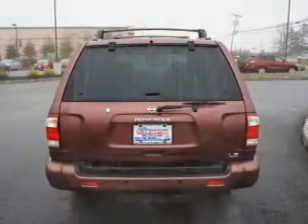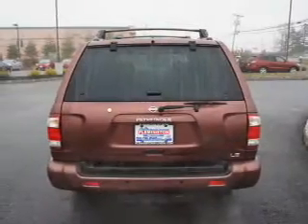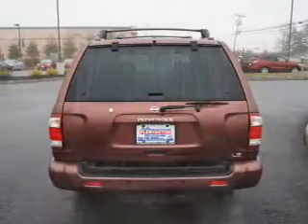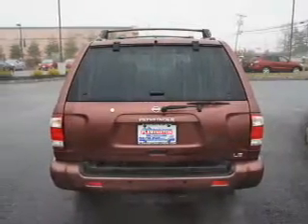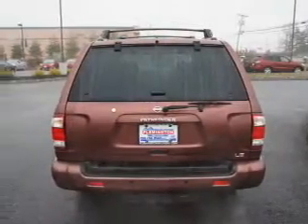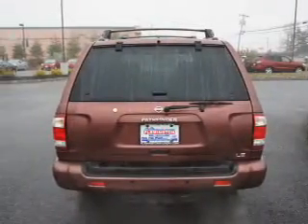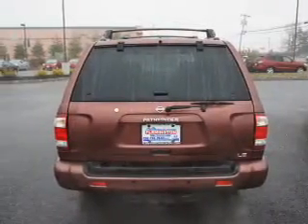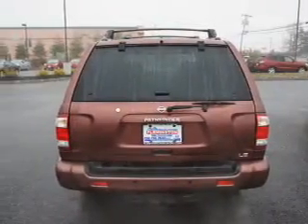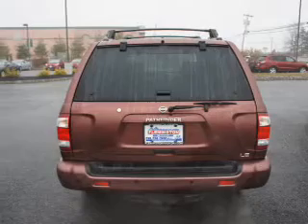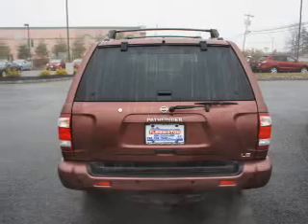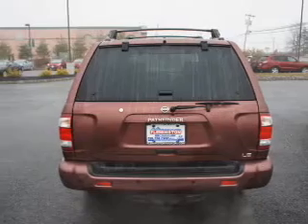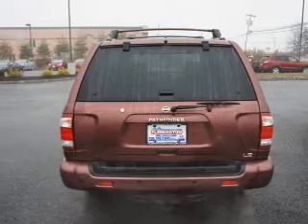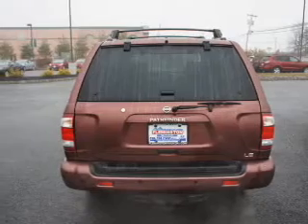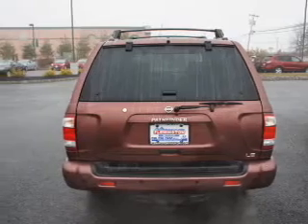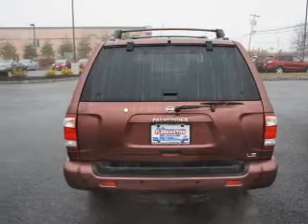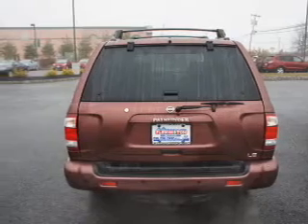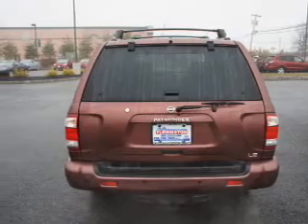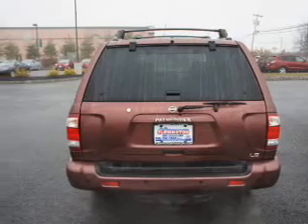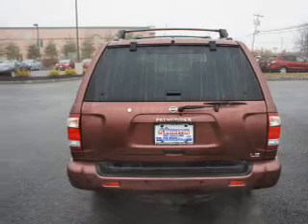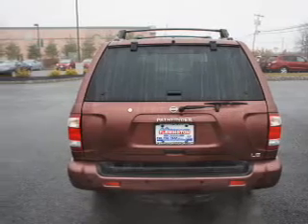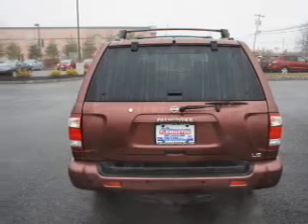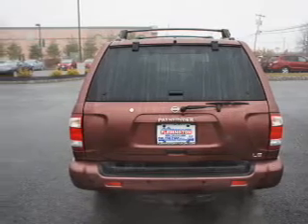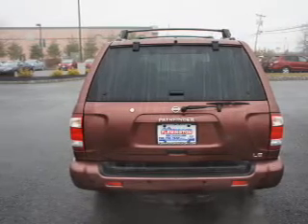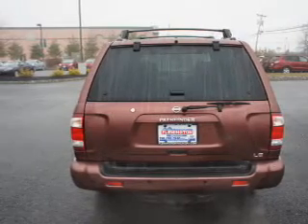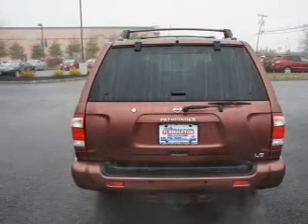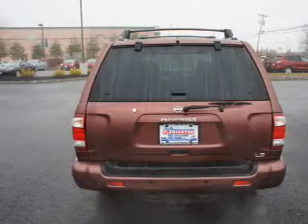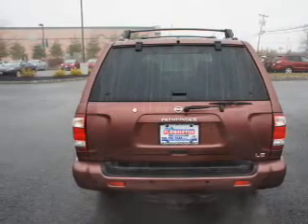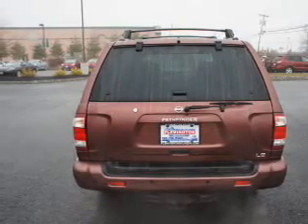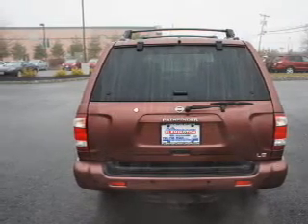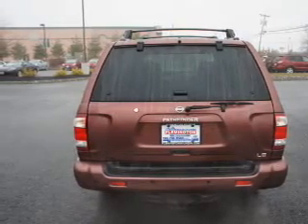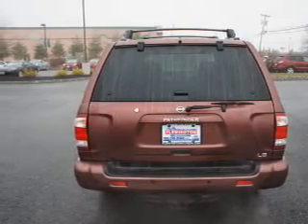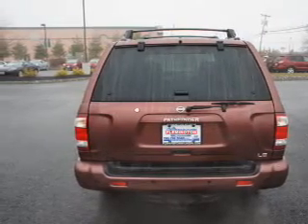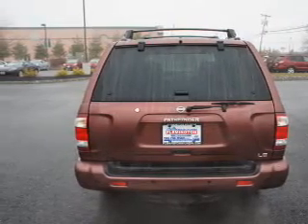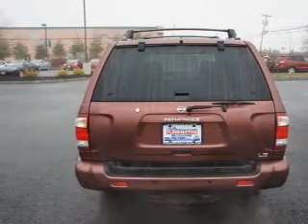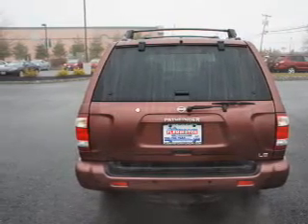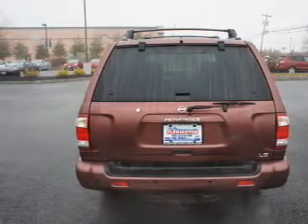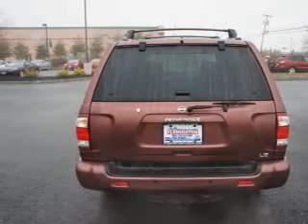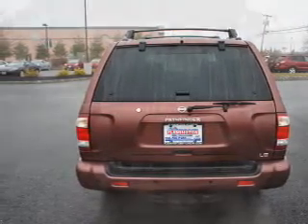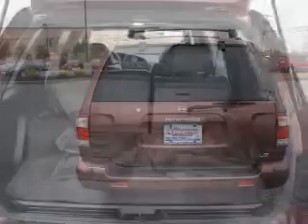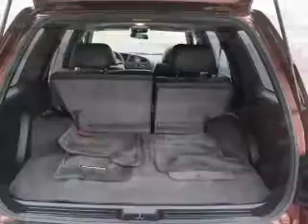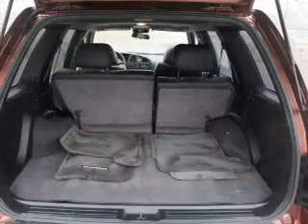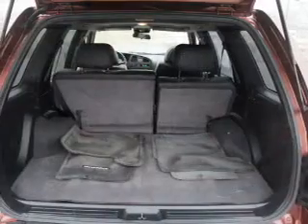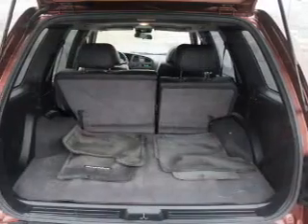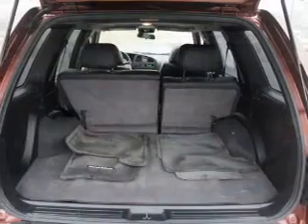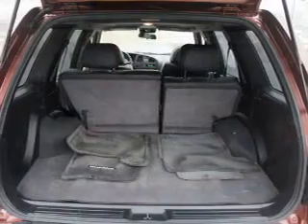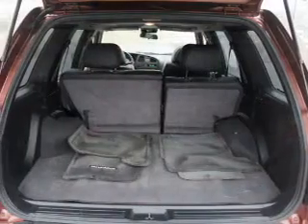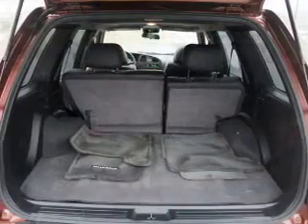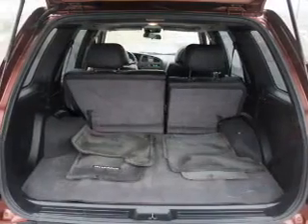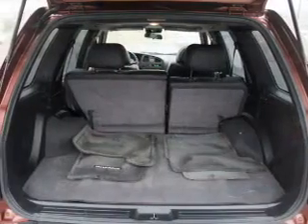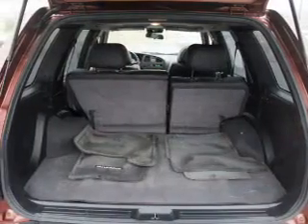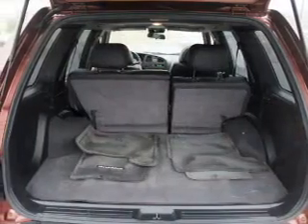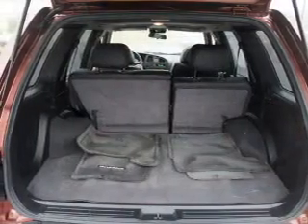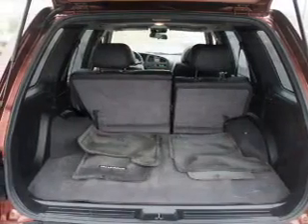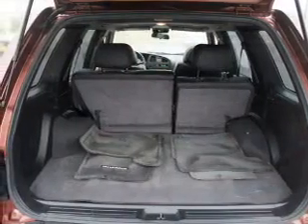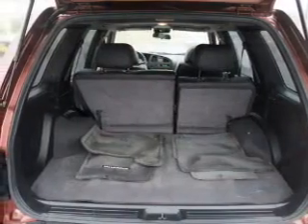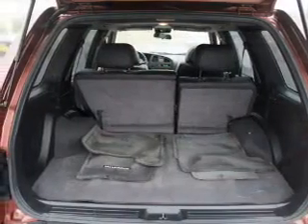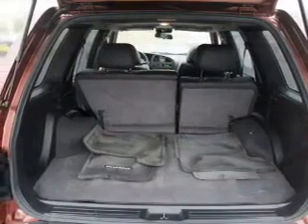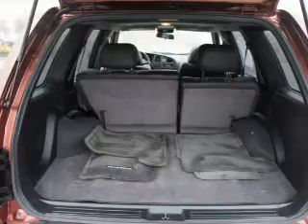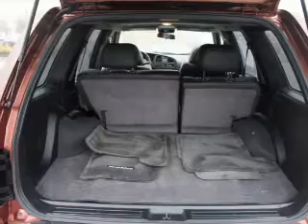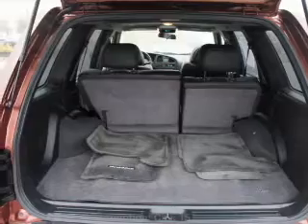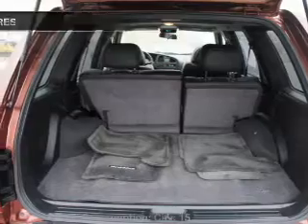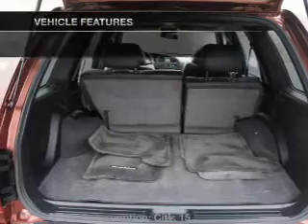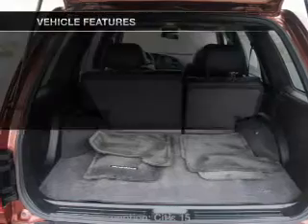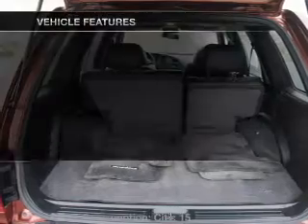Indulge in the comfort of heated seats, let the sun shine in with a sunroof, and memory settings make for a more comfortable ride.